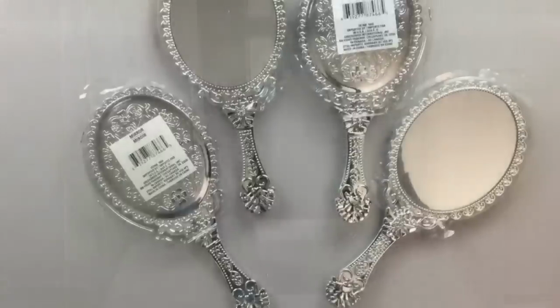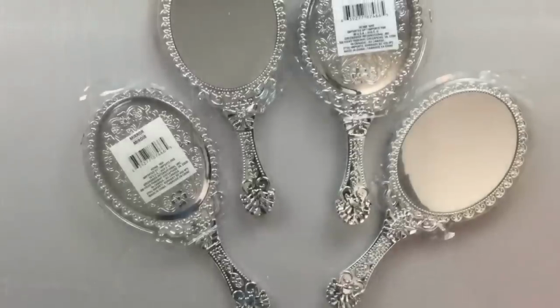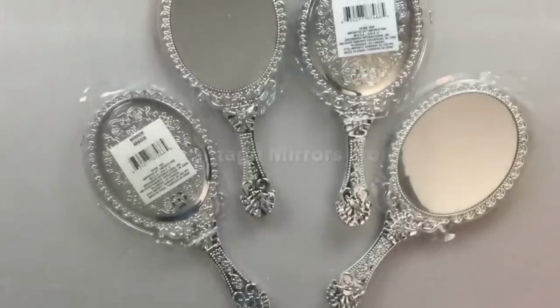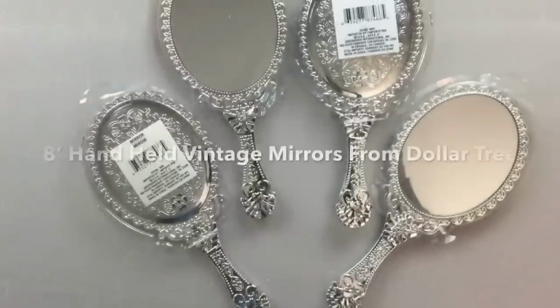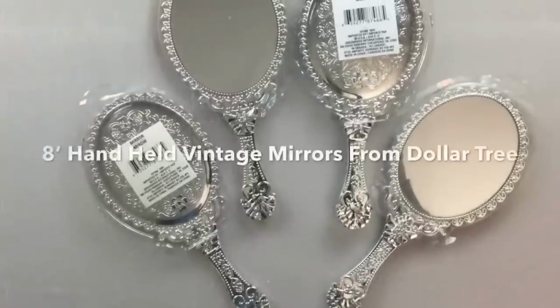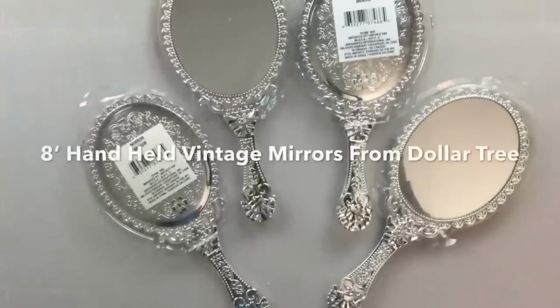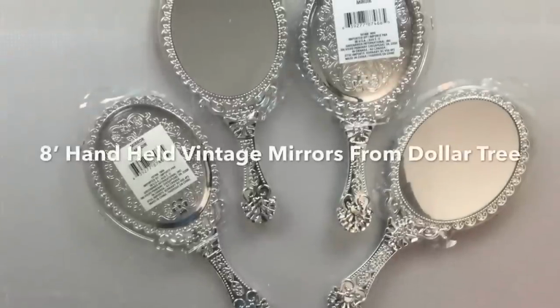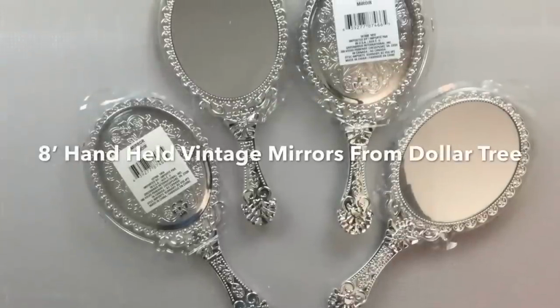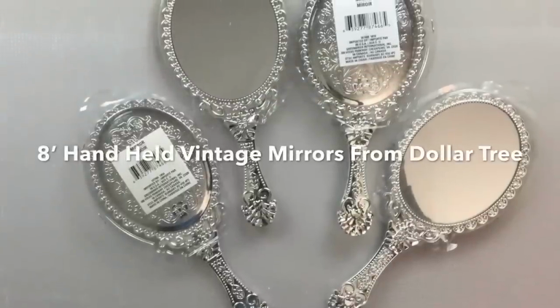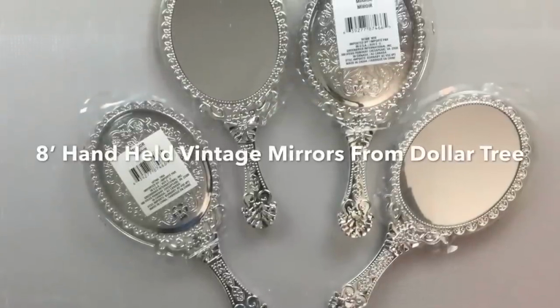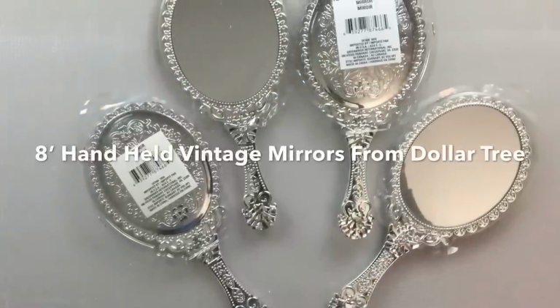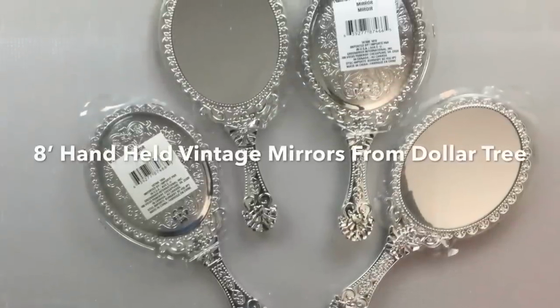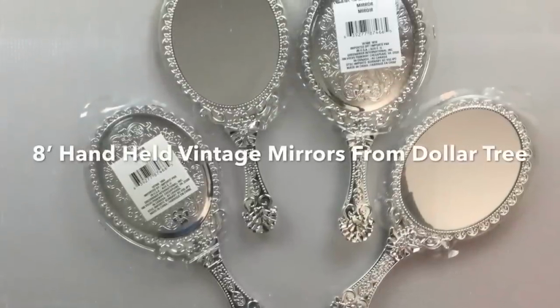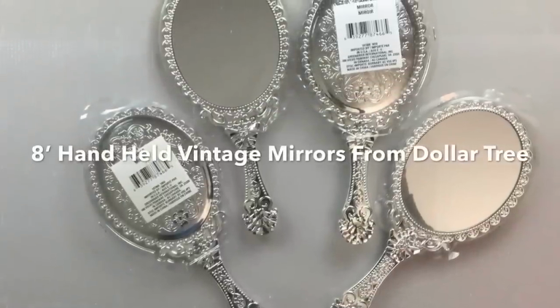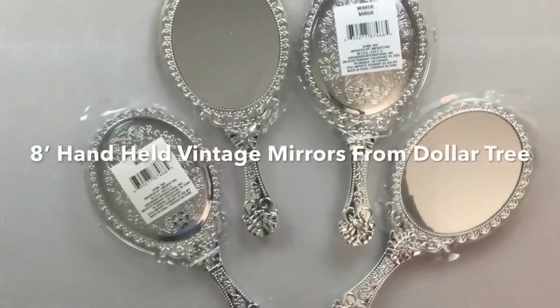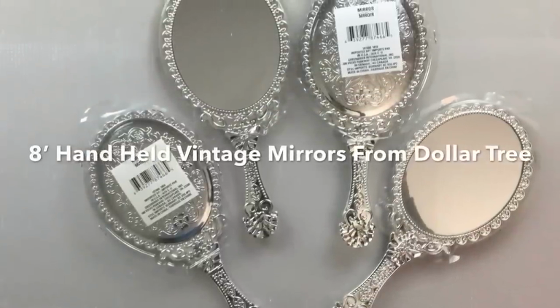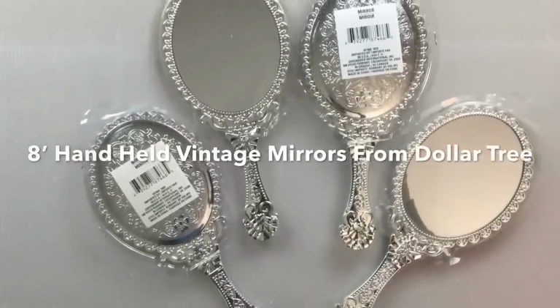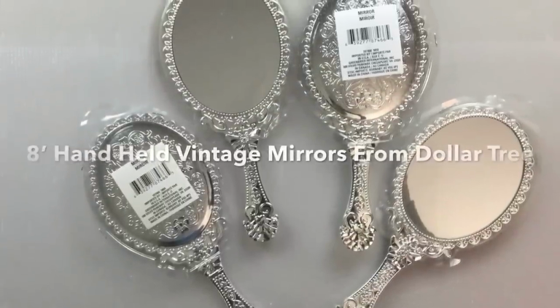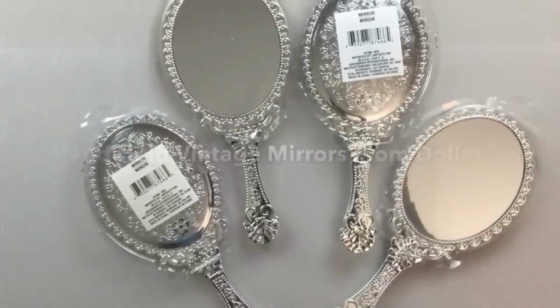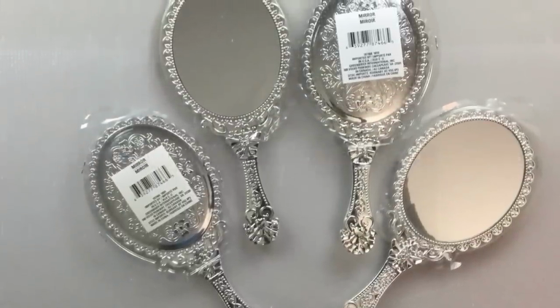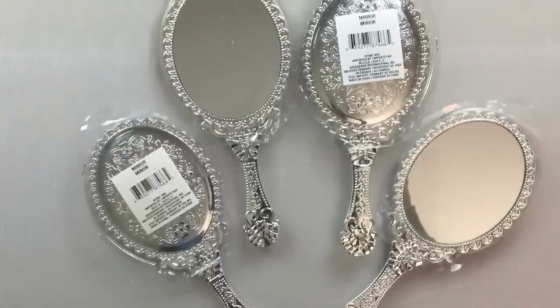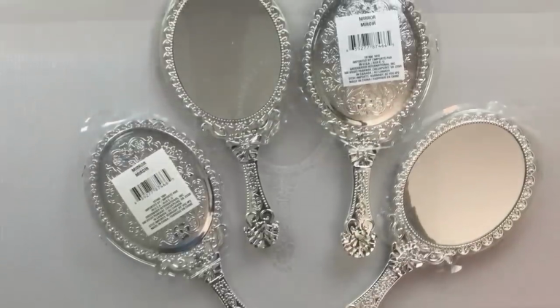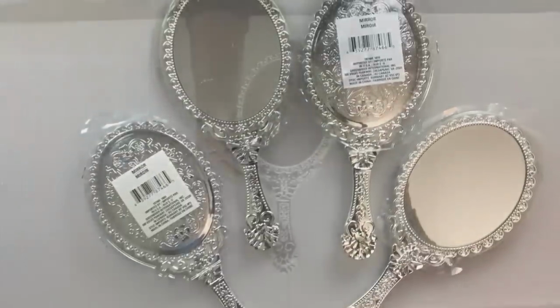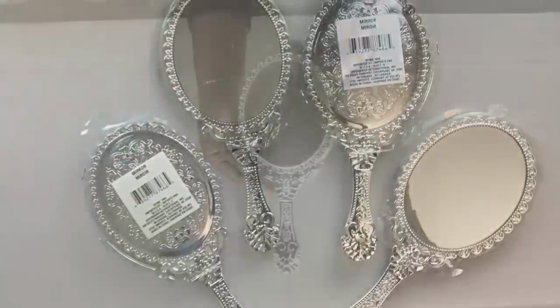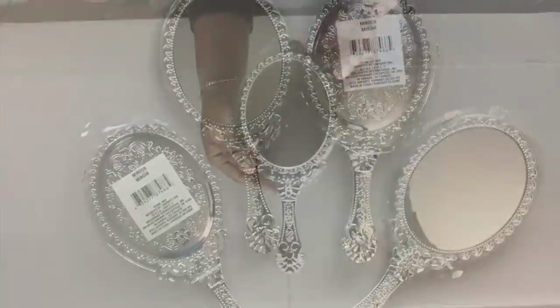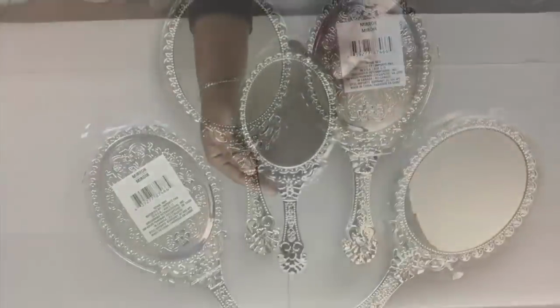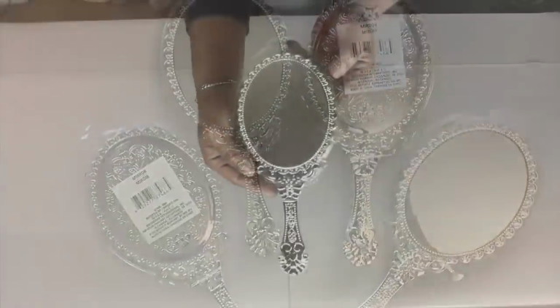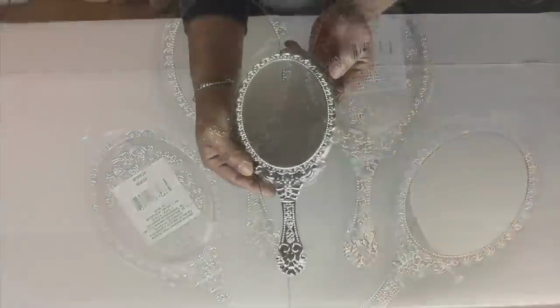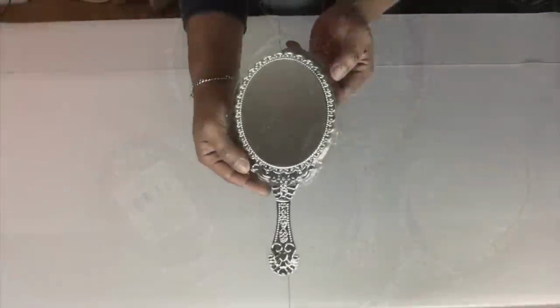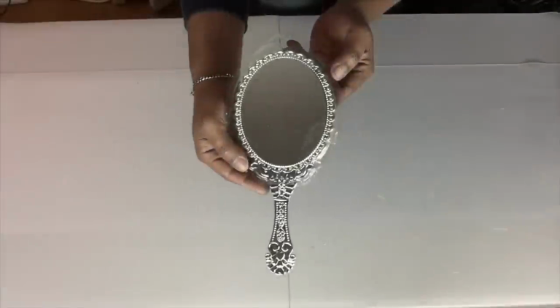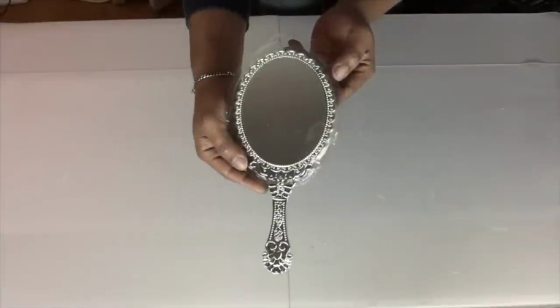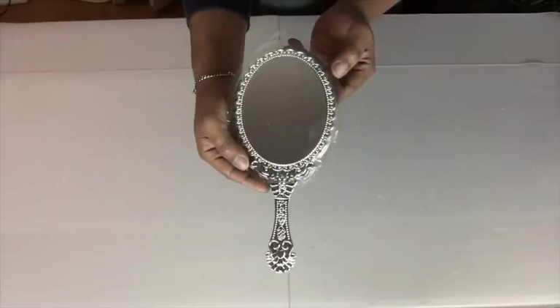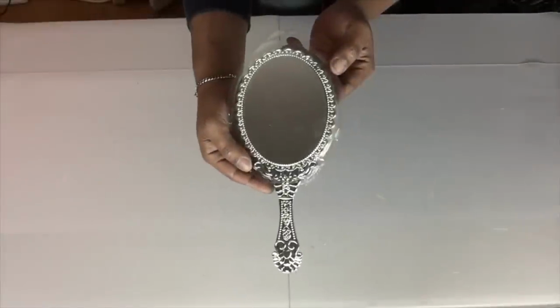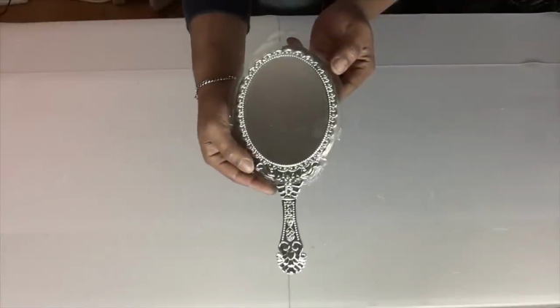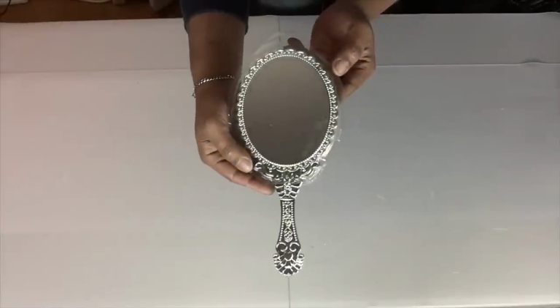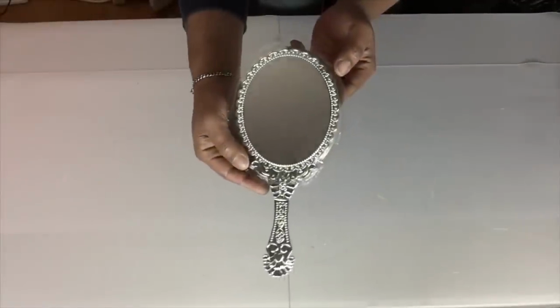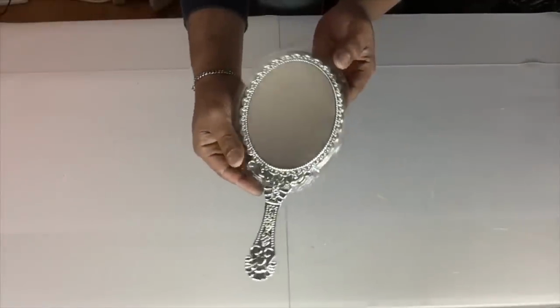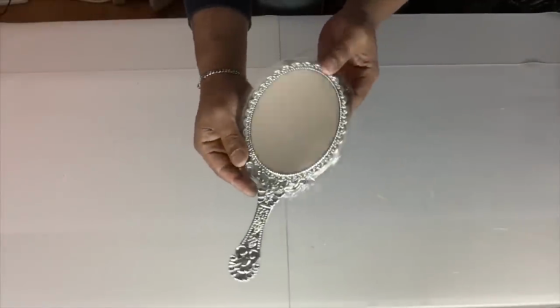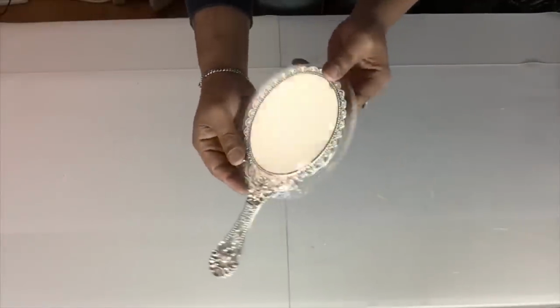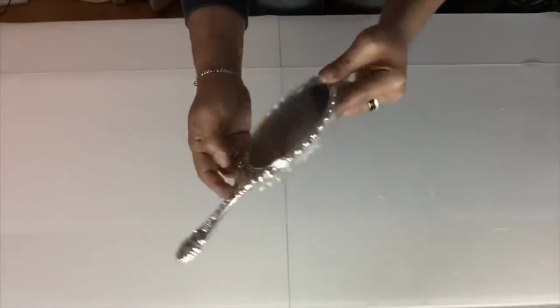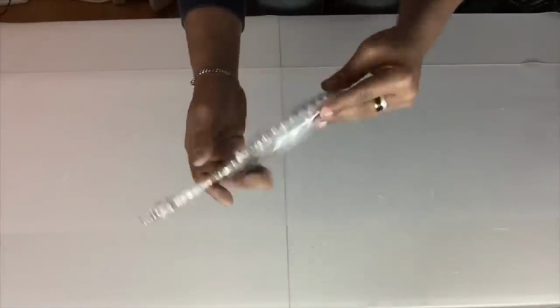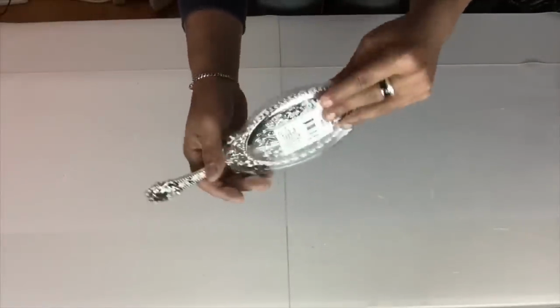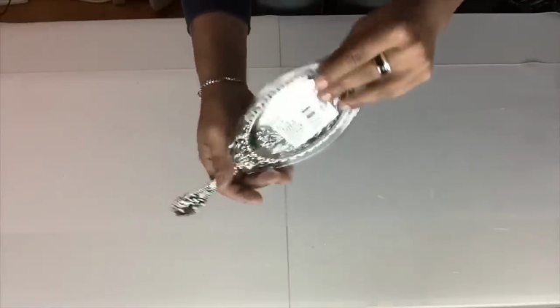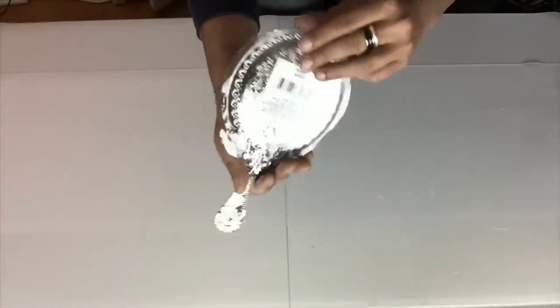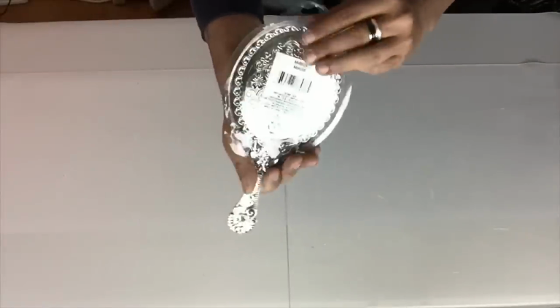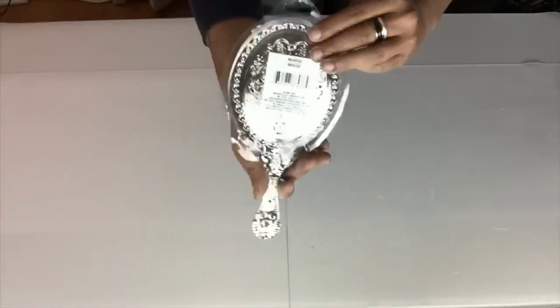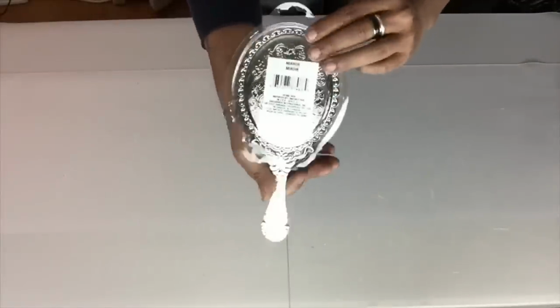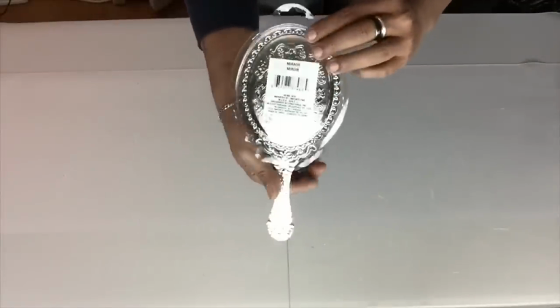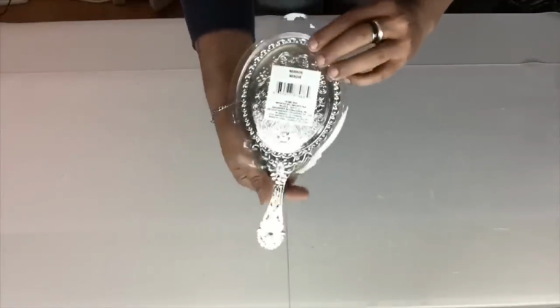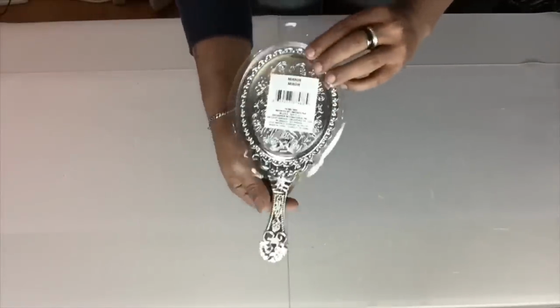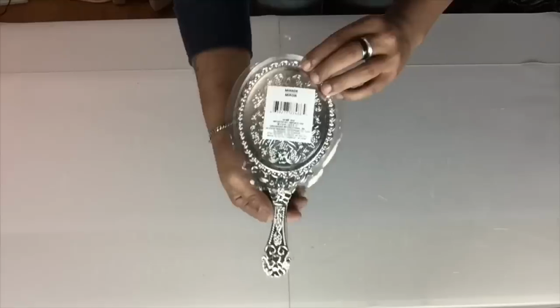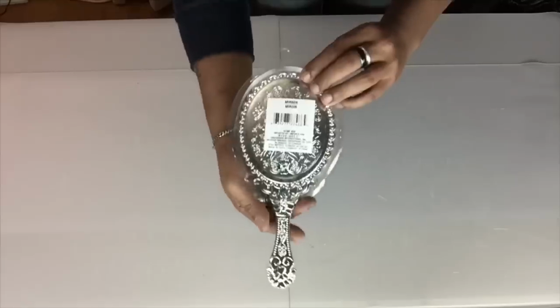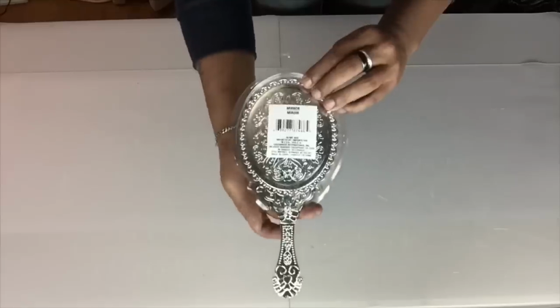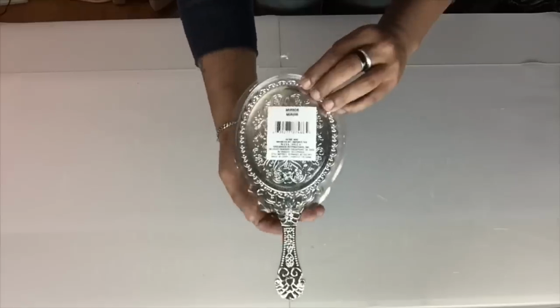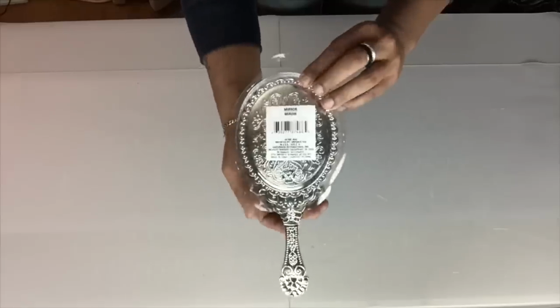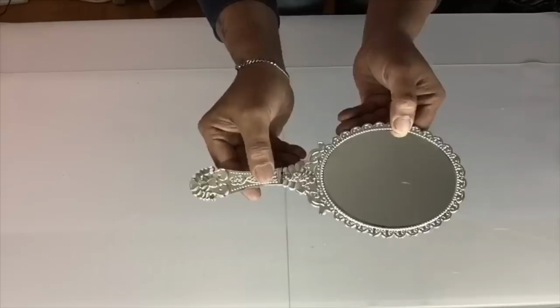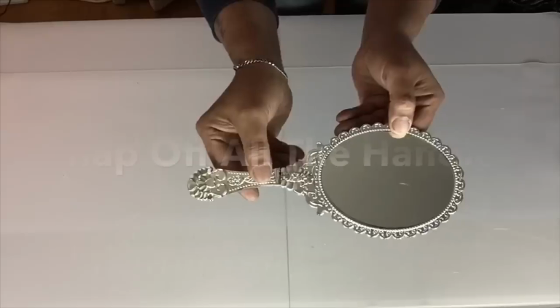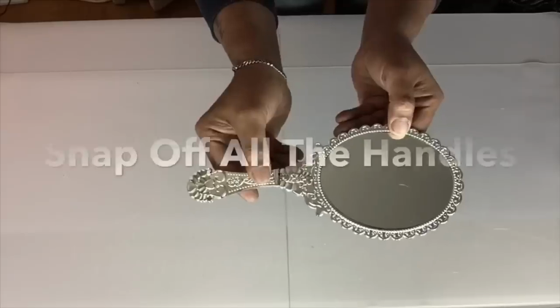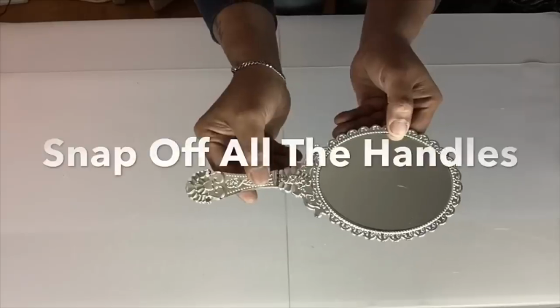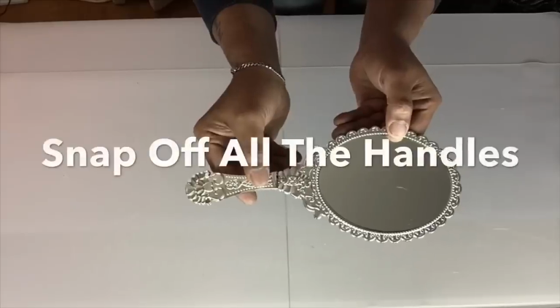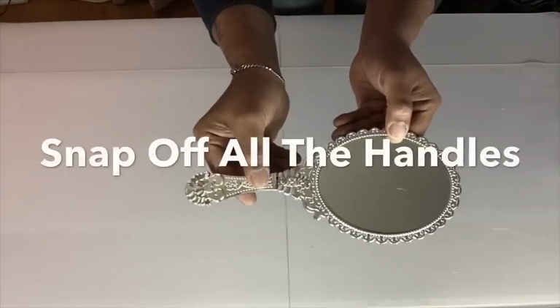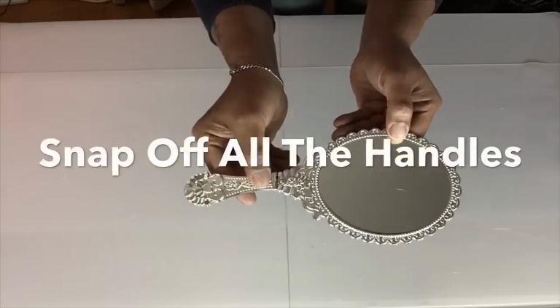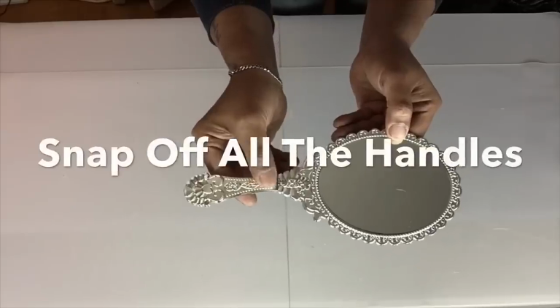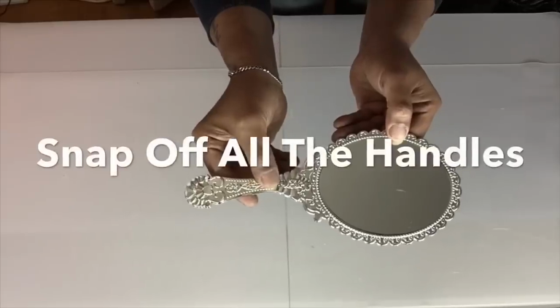Next I'll be using eight vintage mirrors that I already had on hand, and I'll be snapping off the handles using some pressure.